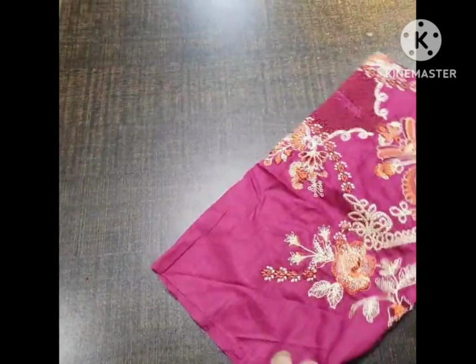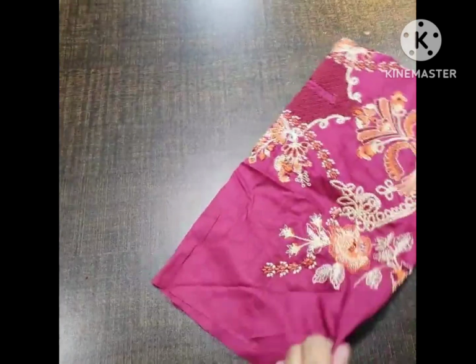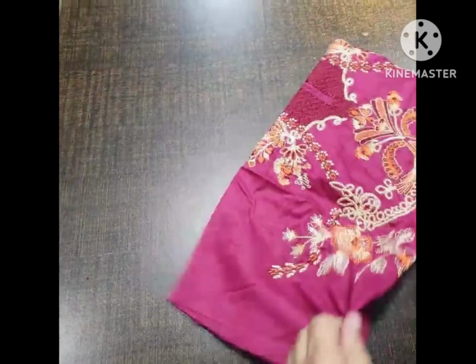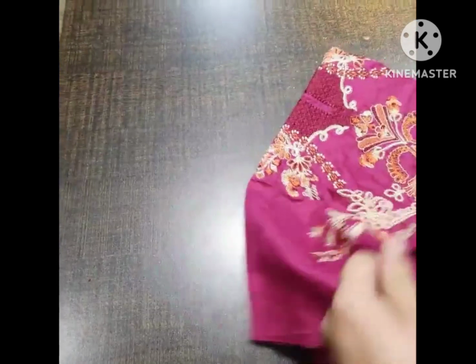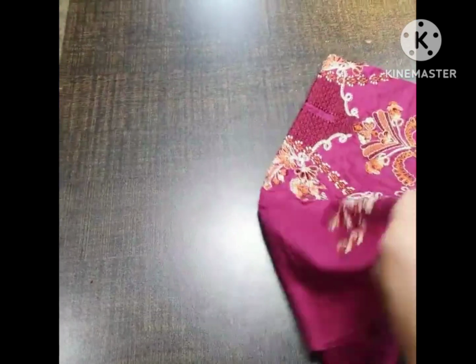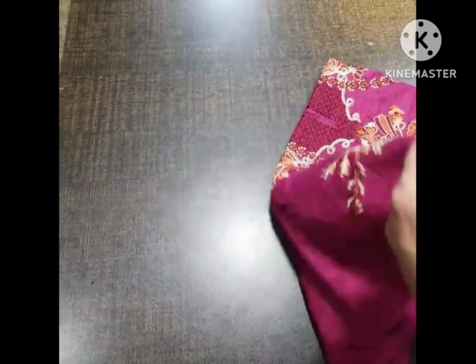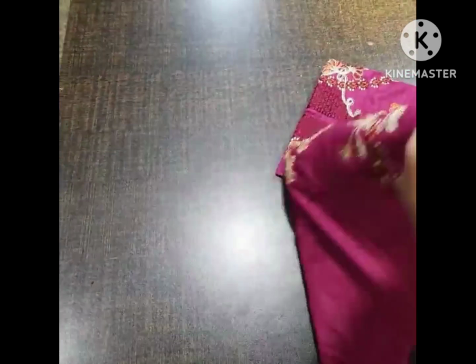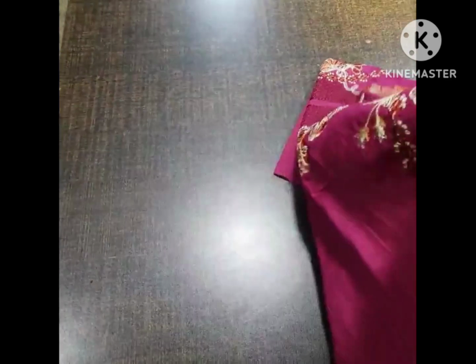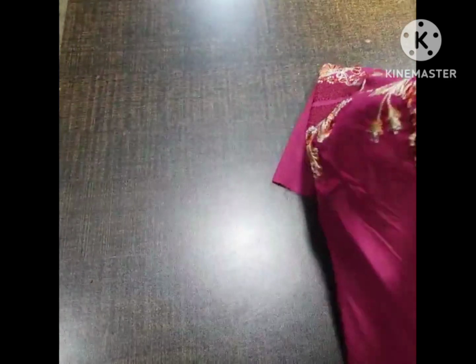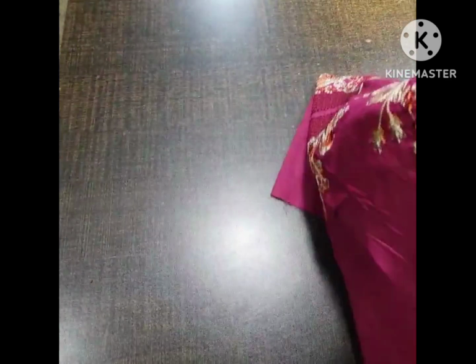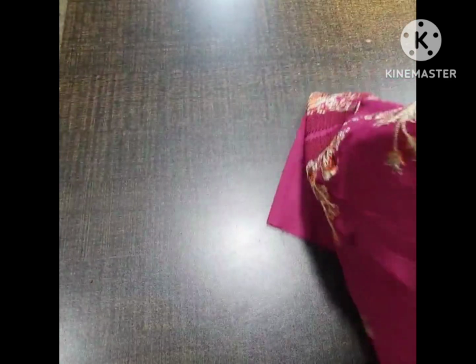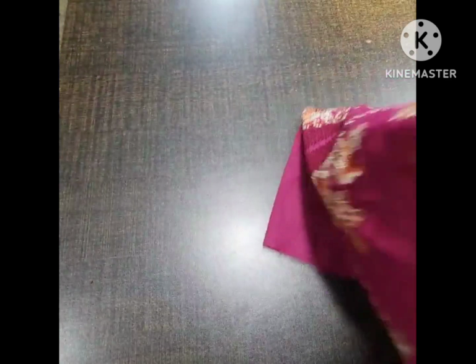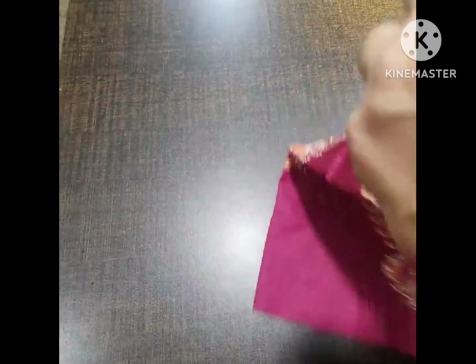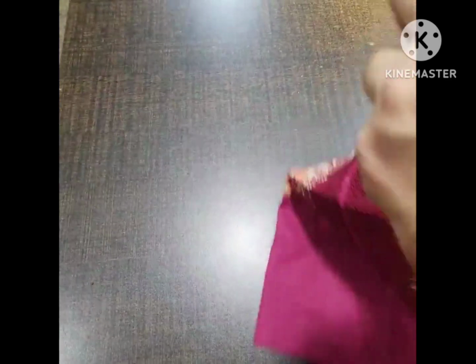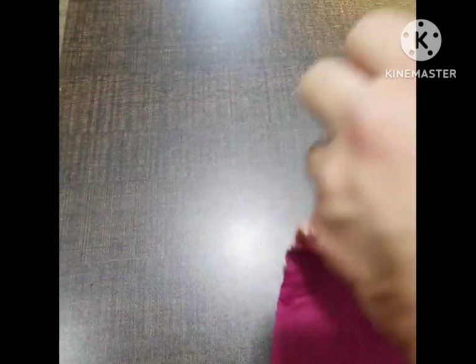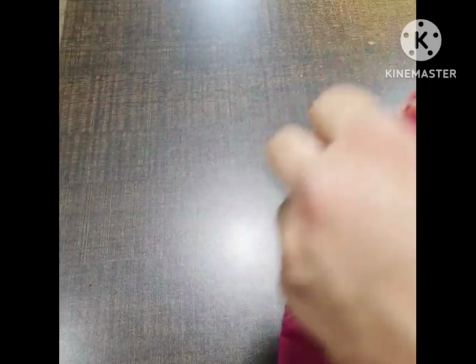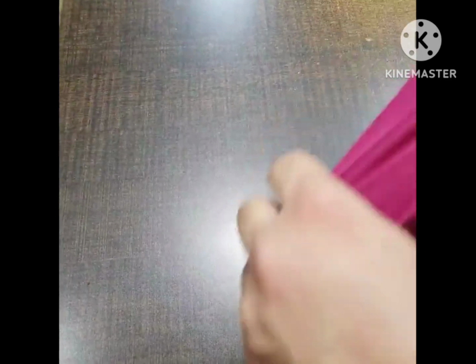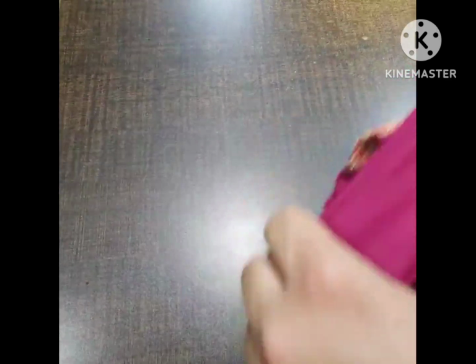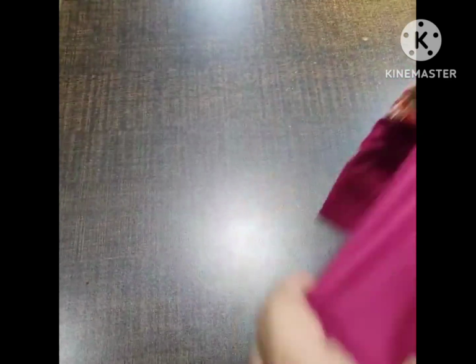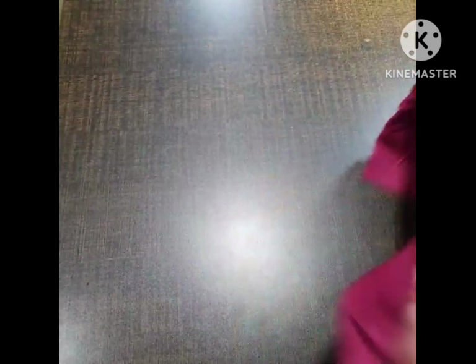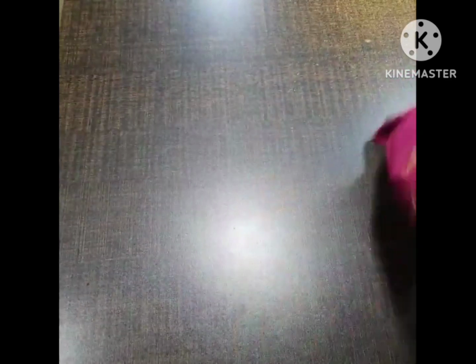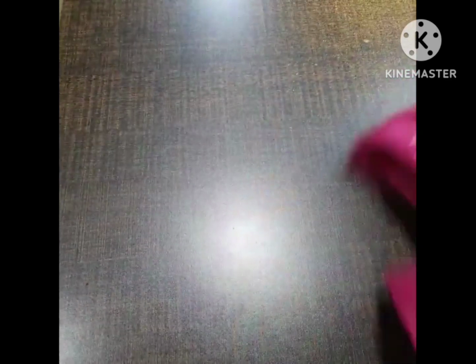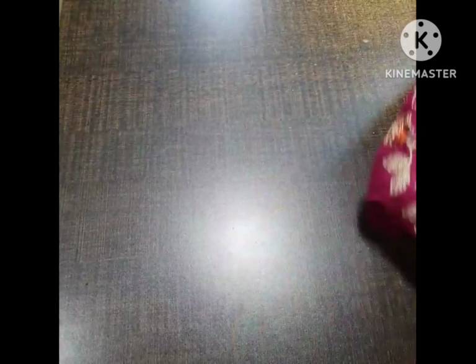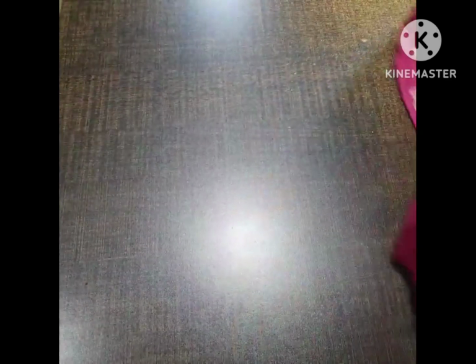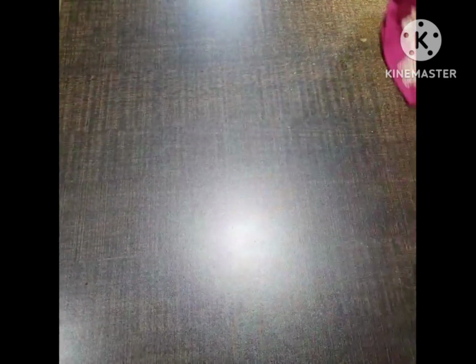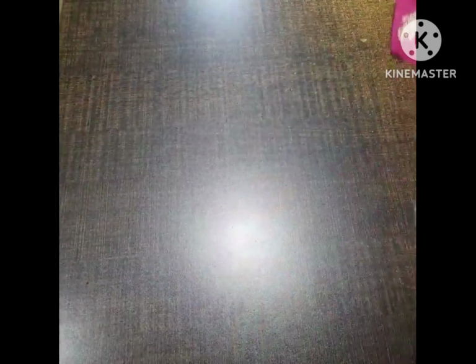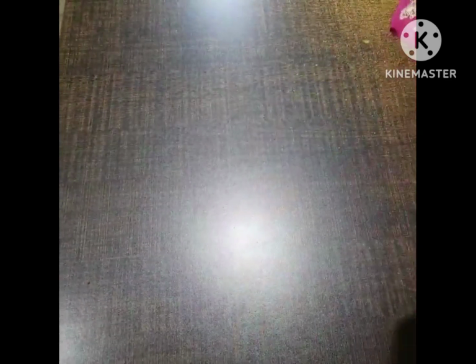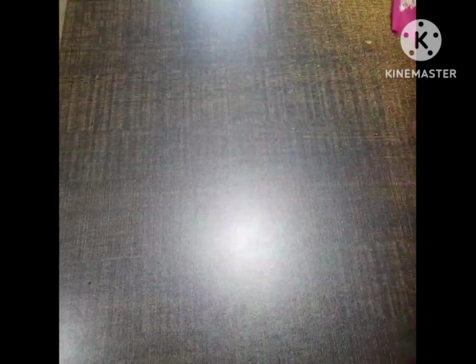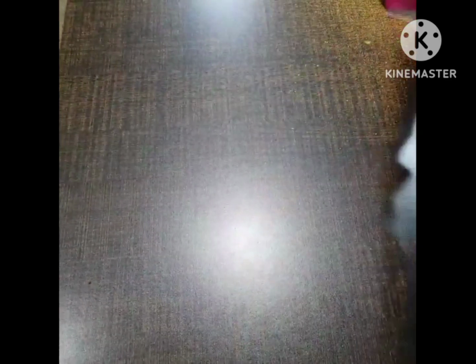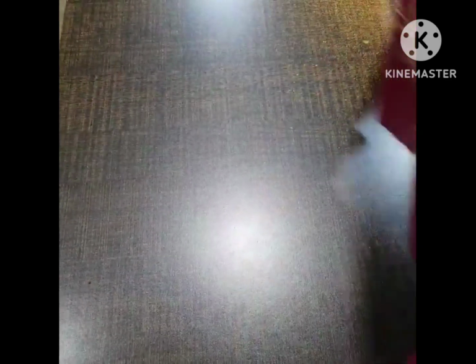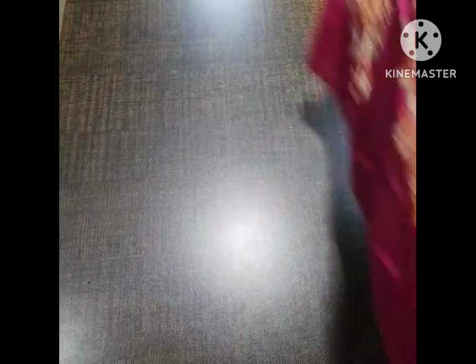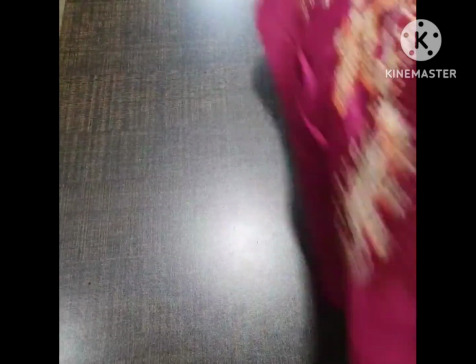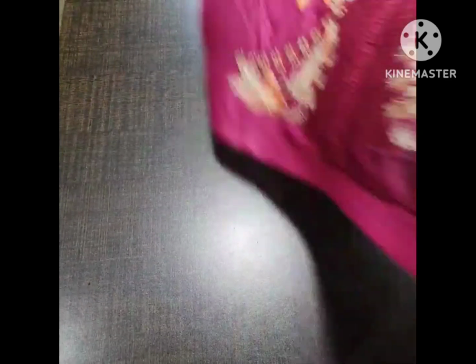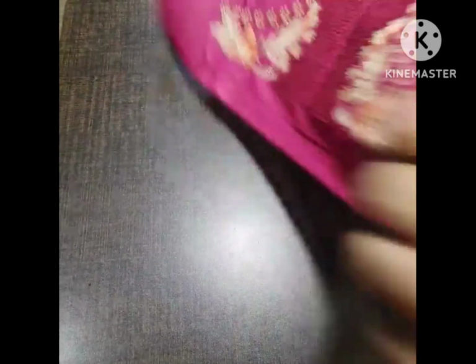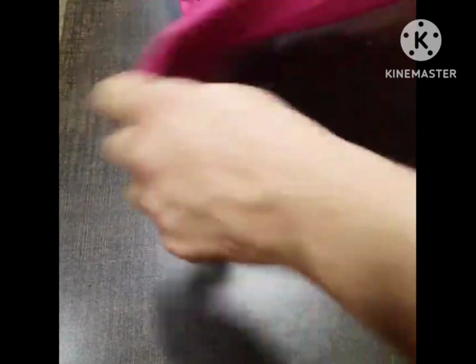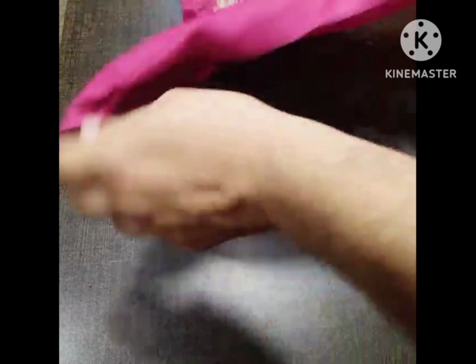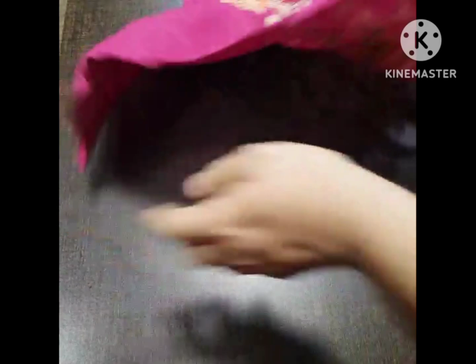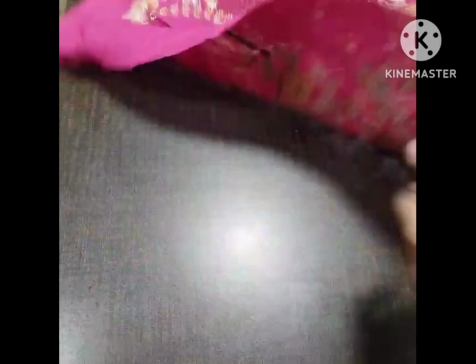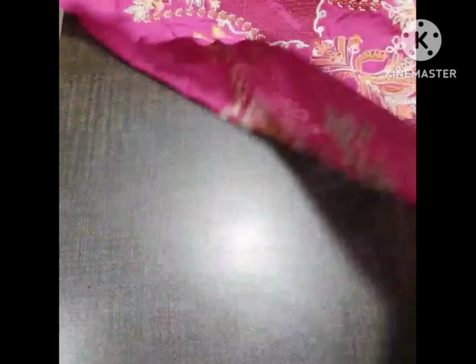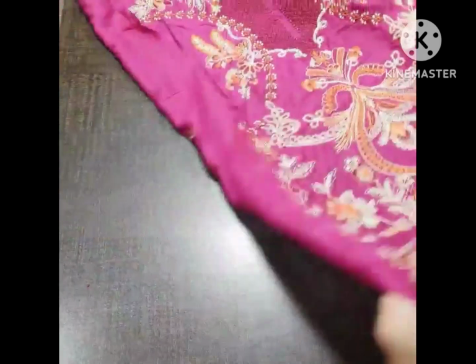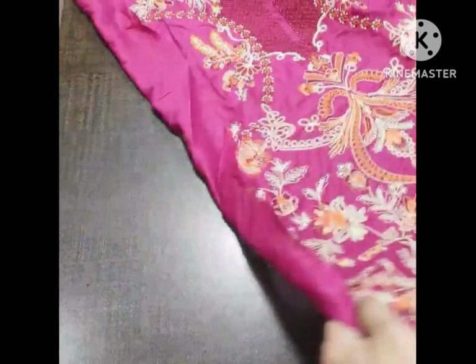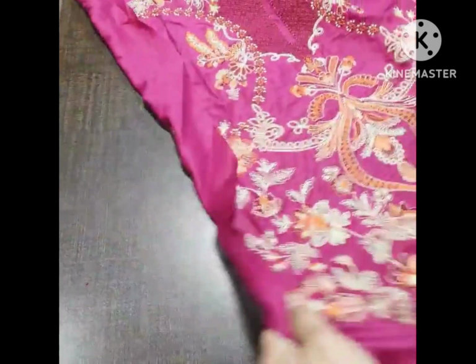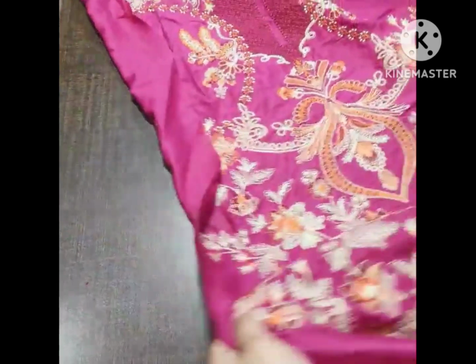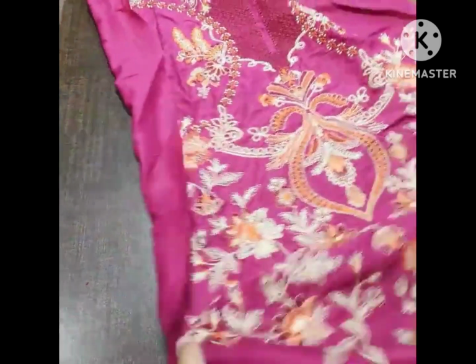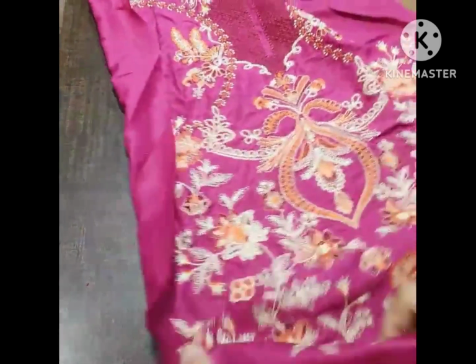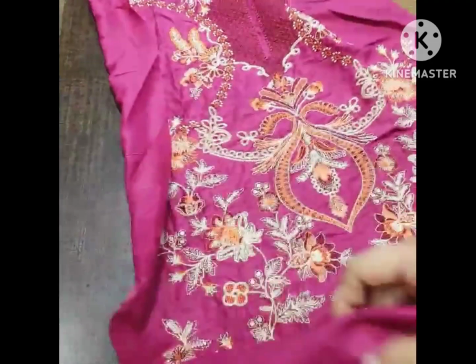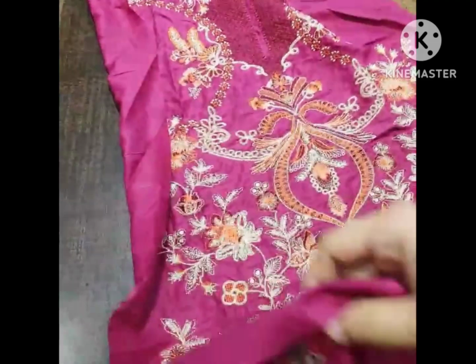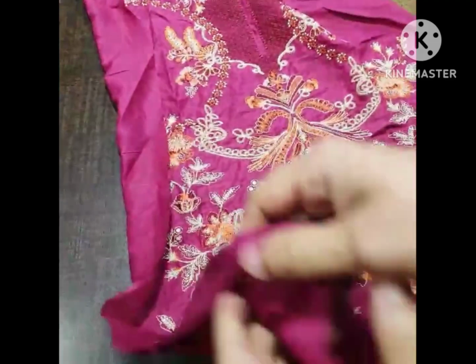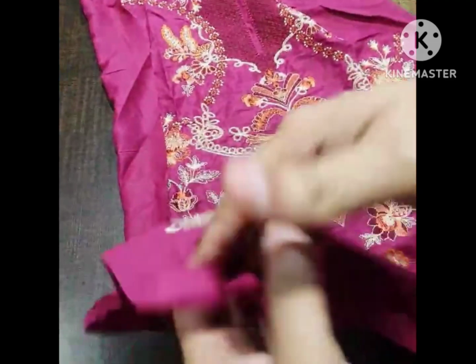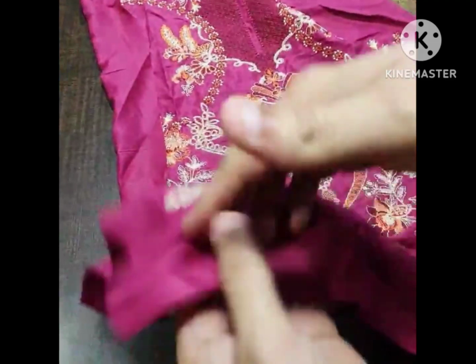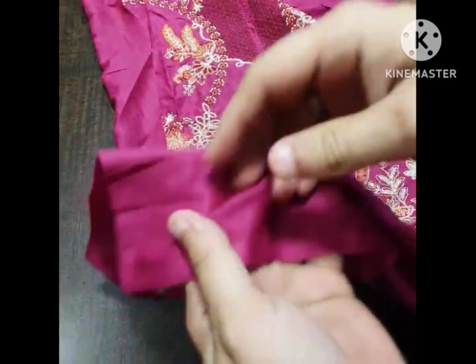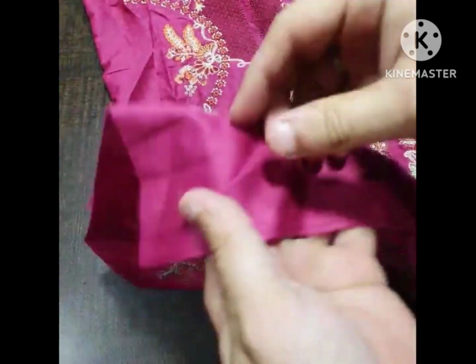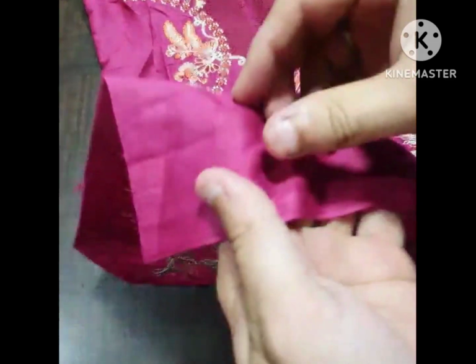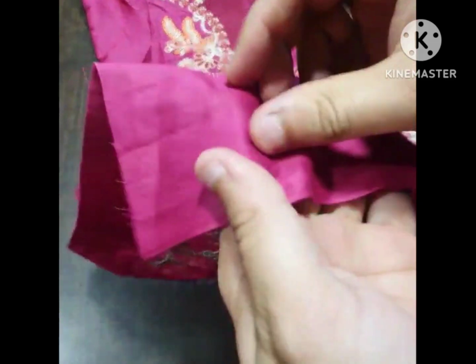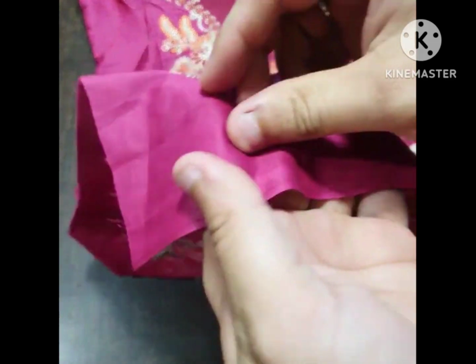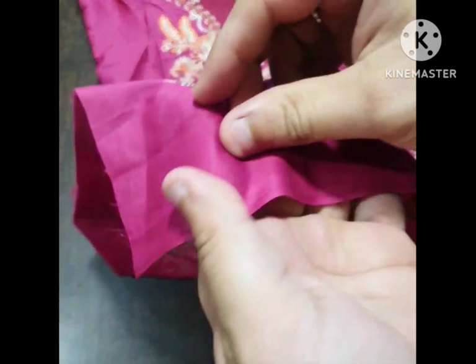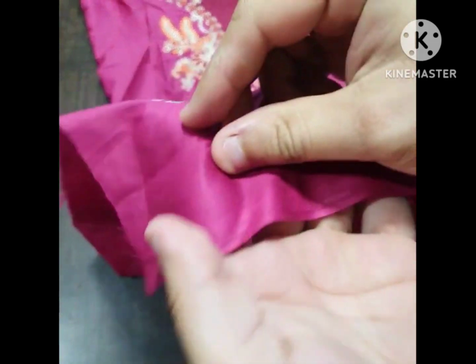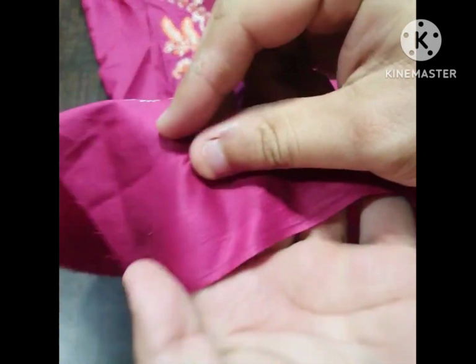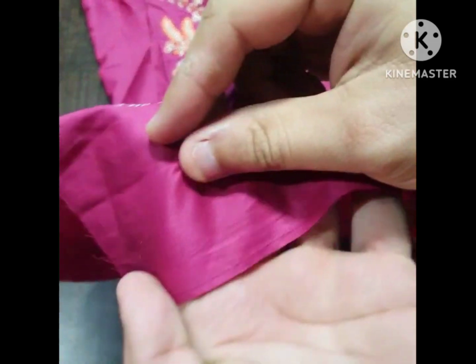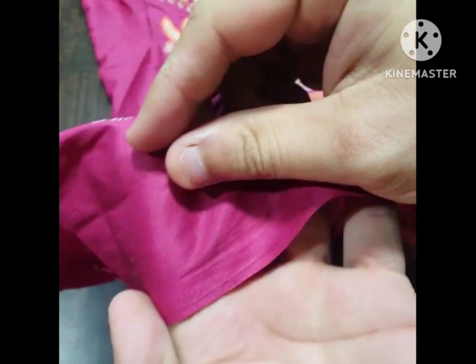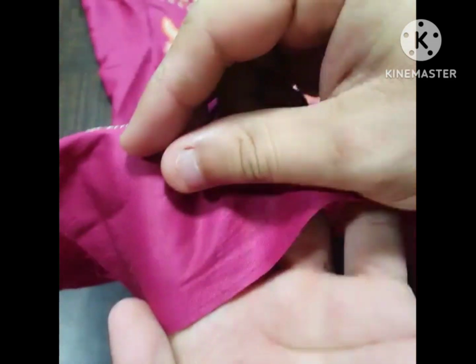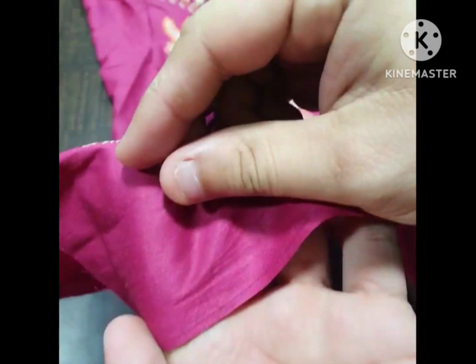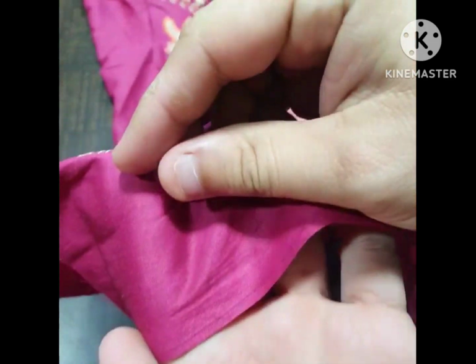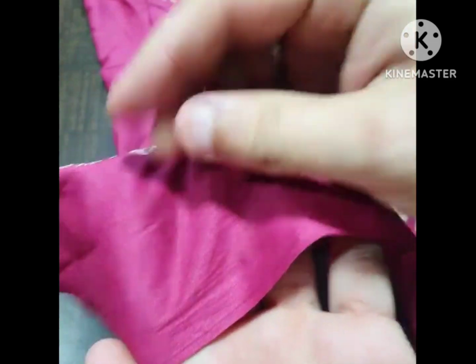First of all, this is a pure lawn fabric. The front side is embroidered. The color is a beautiful maroon.